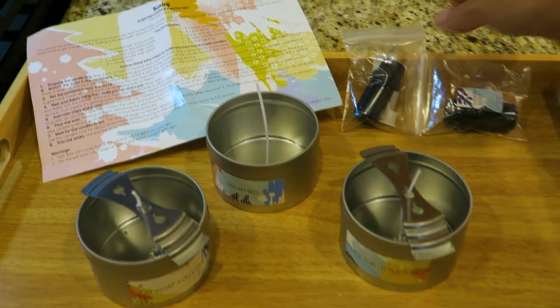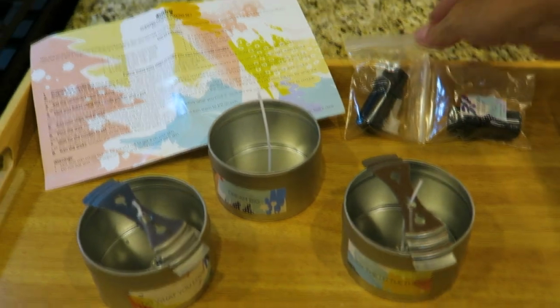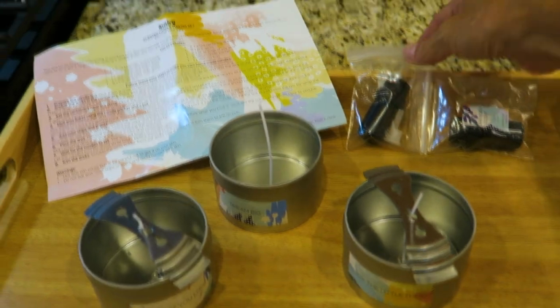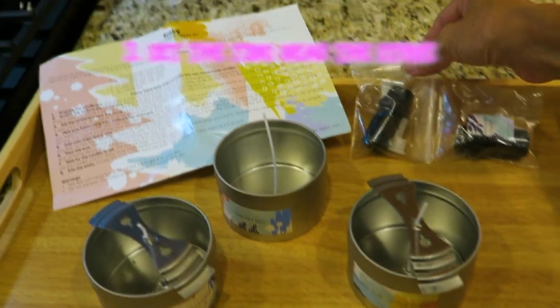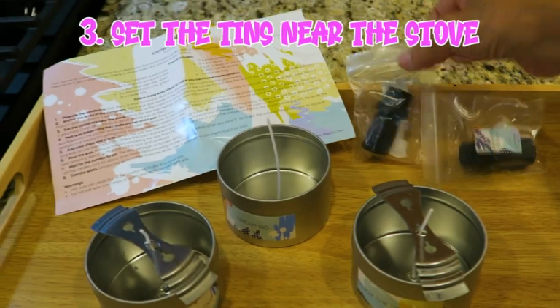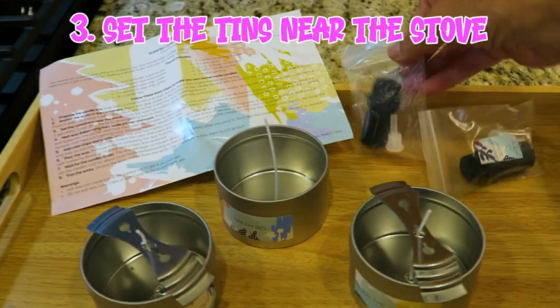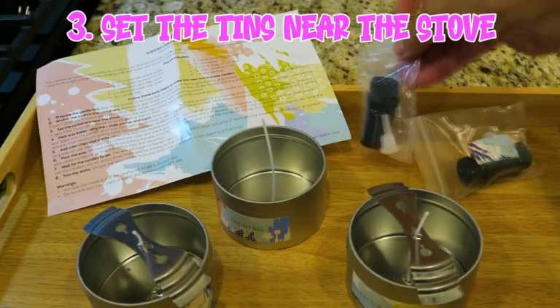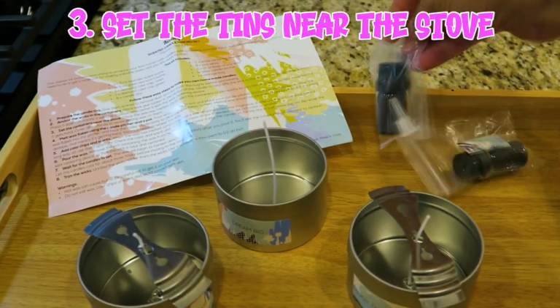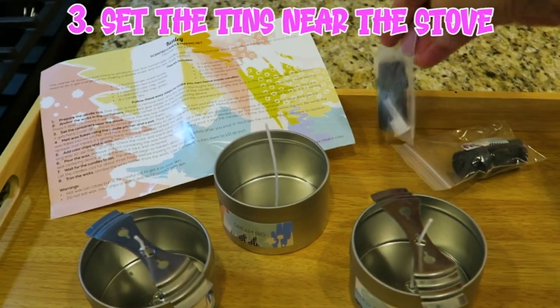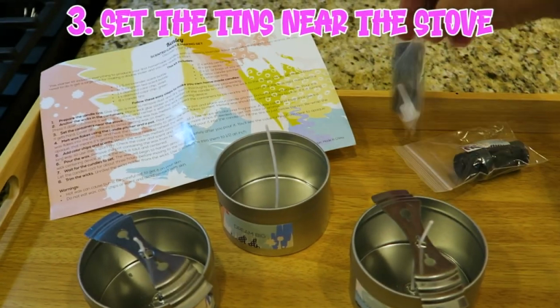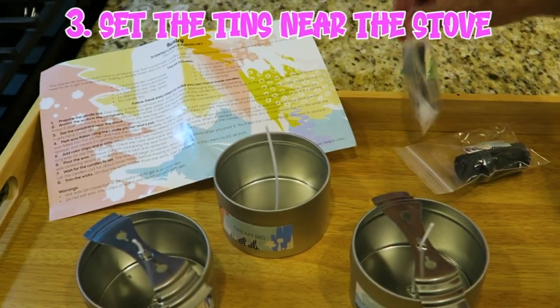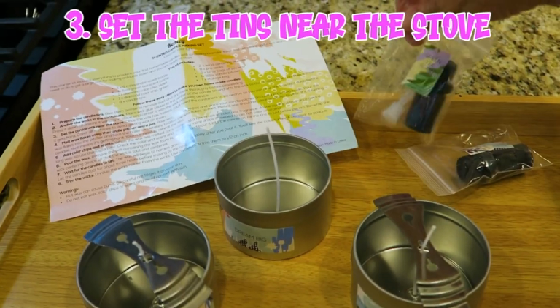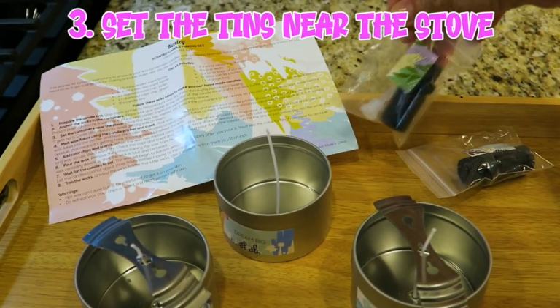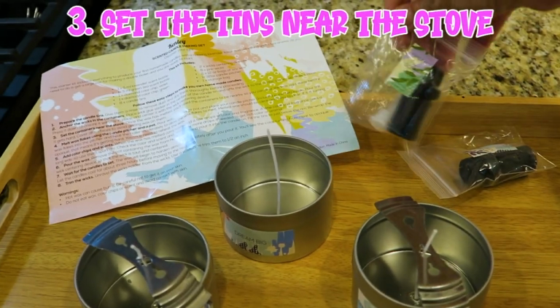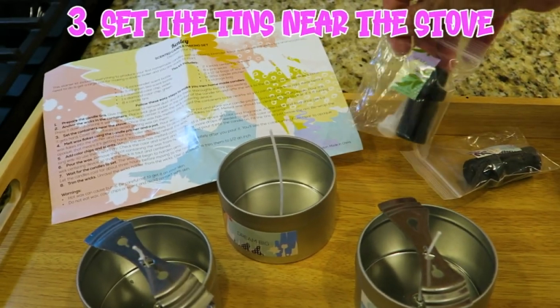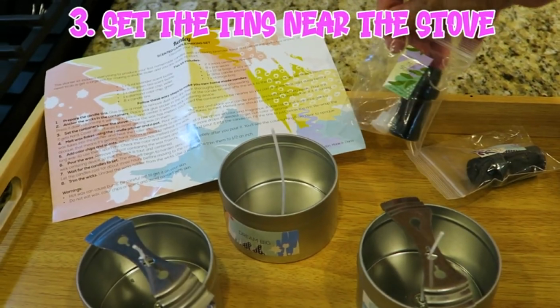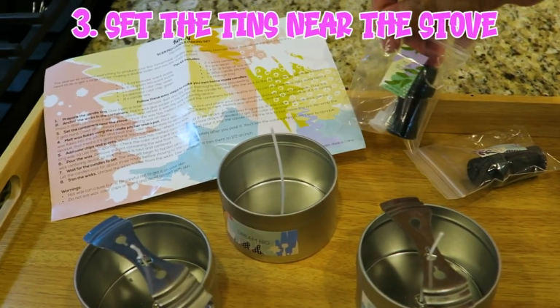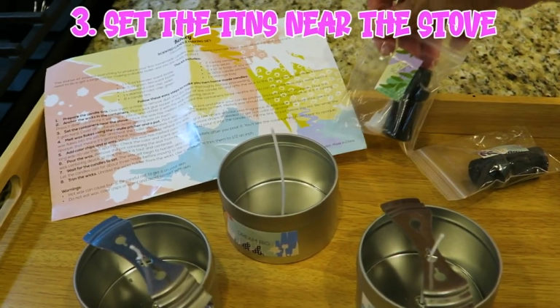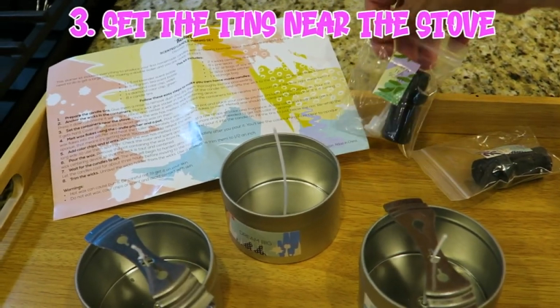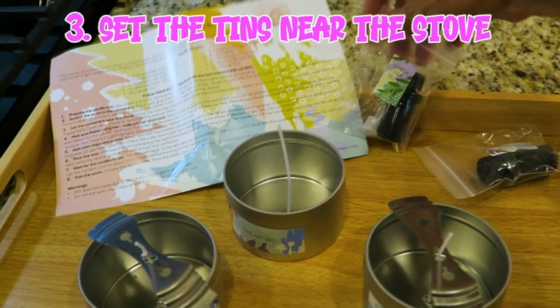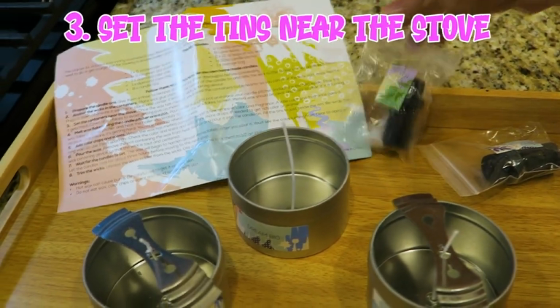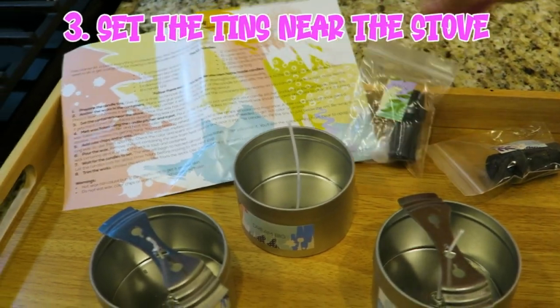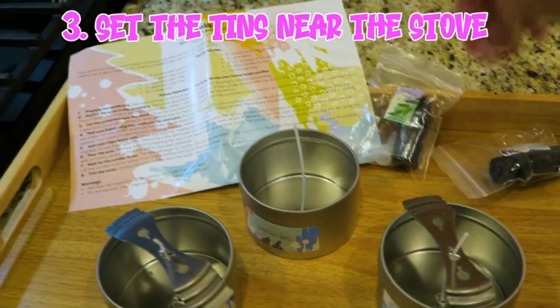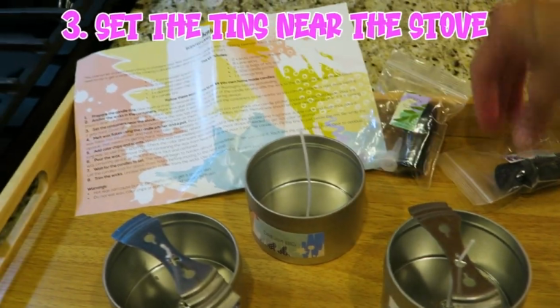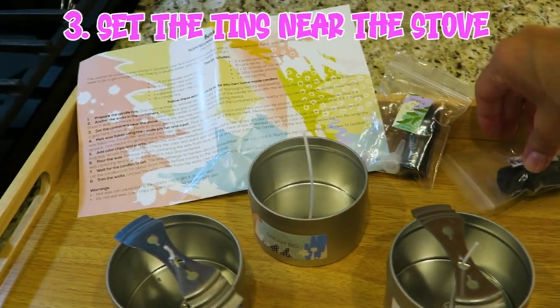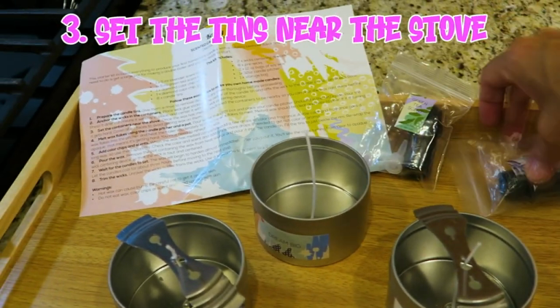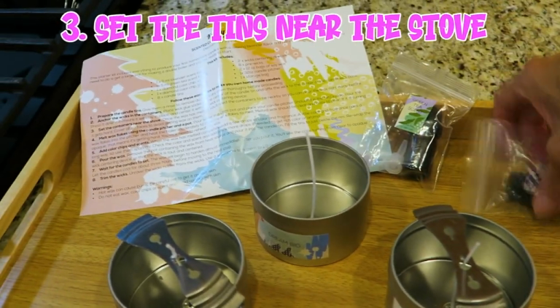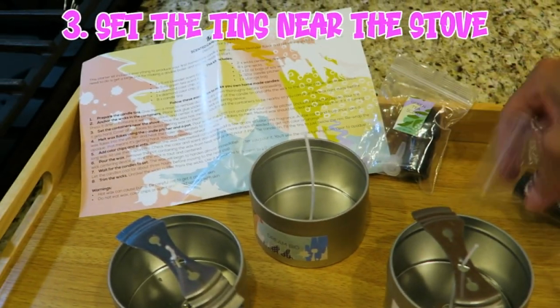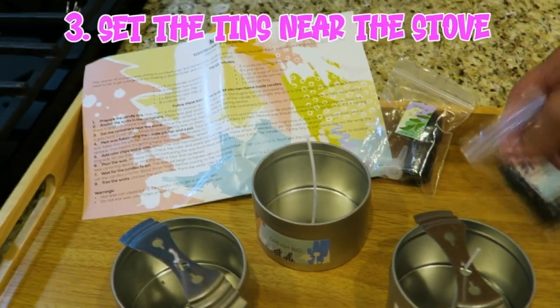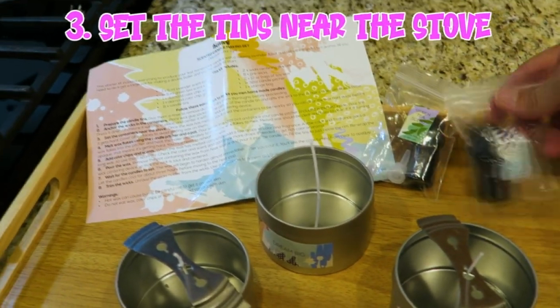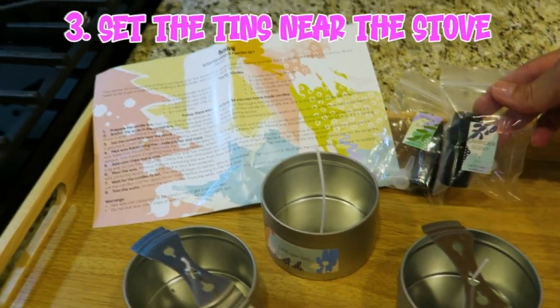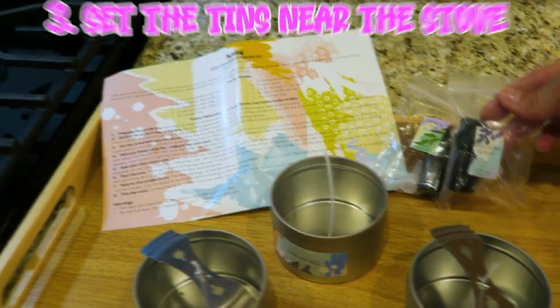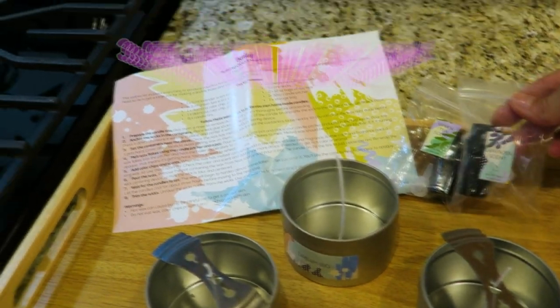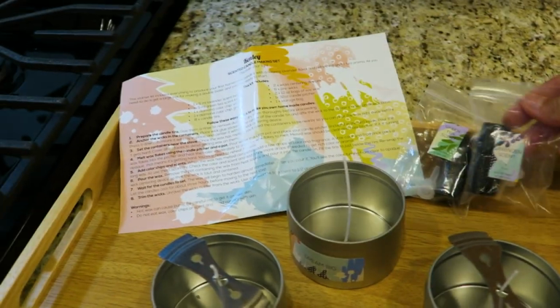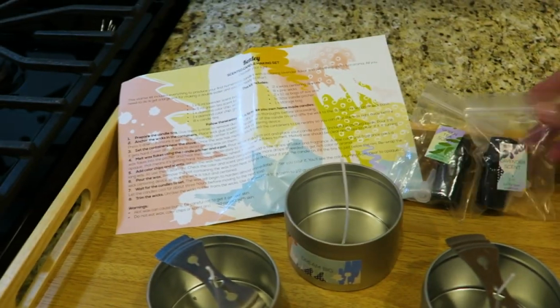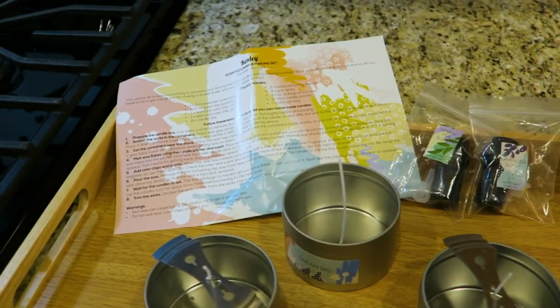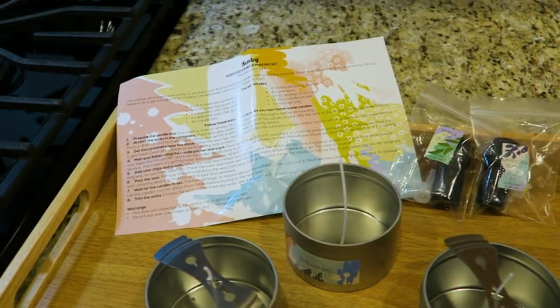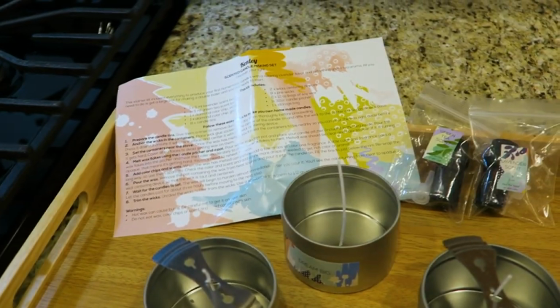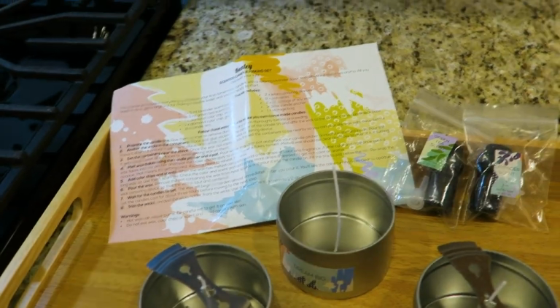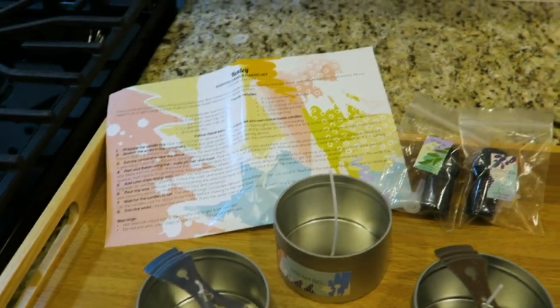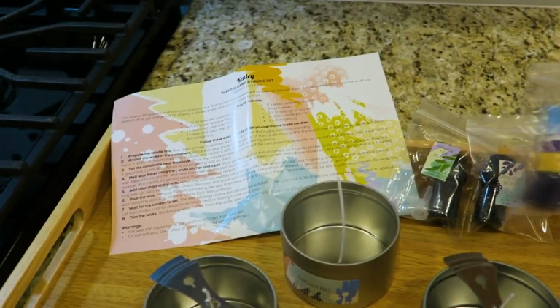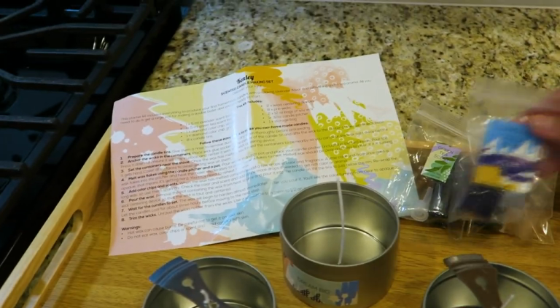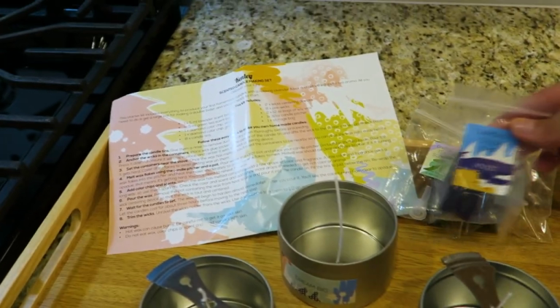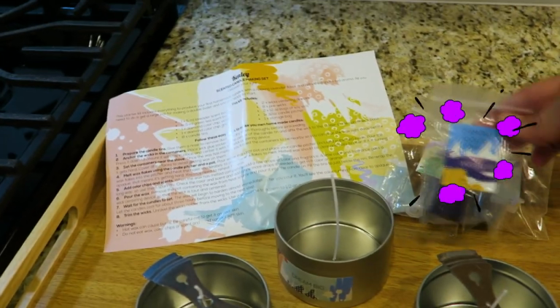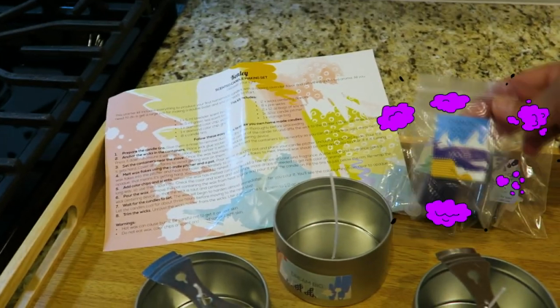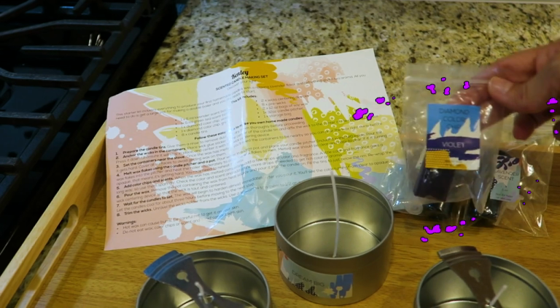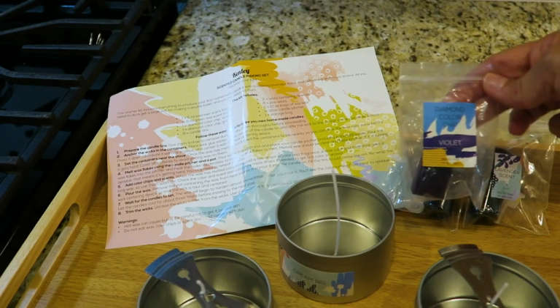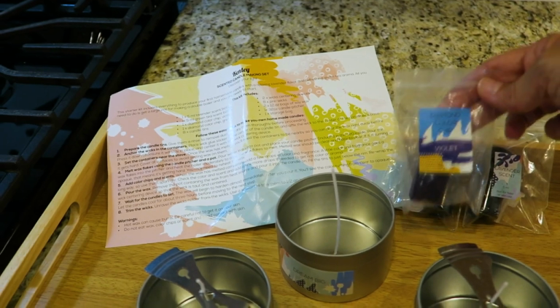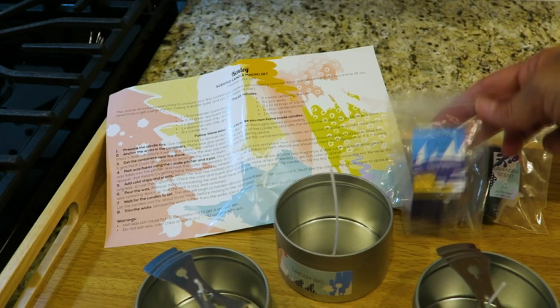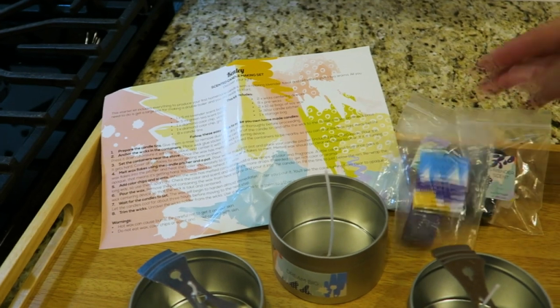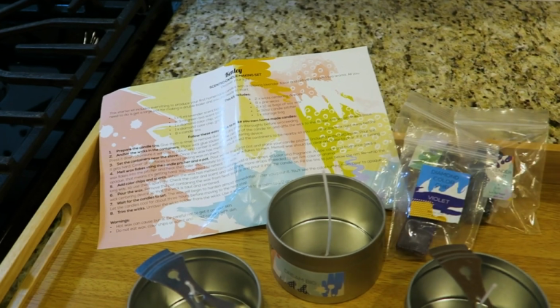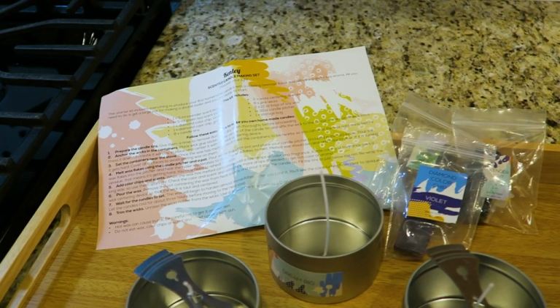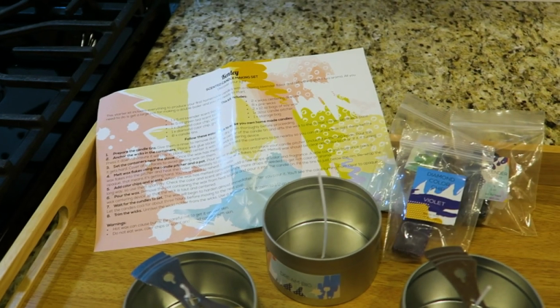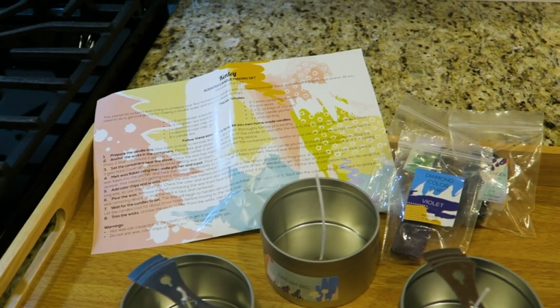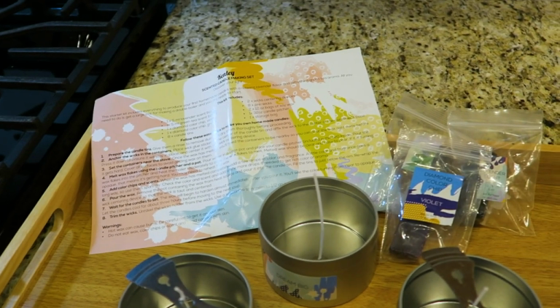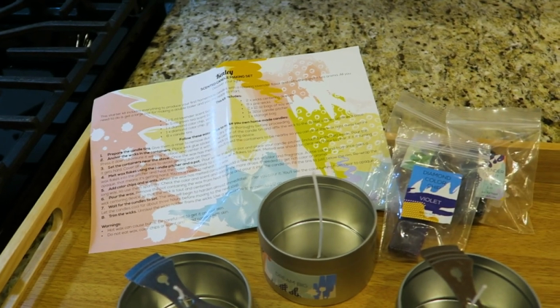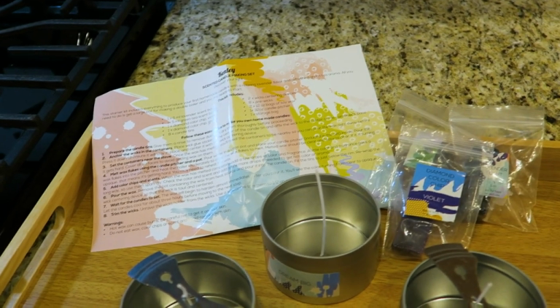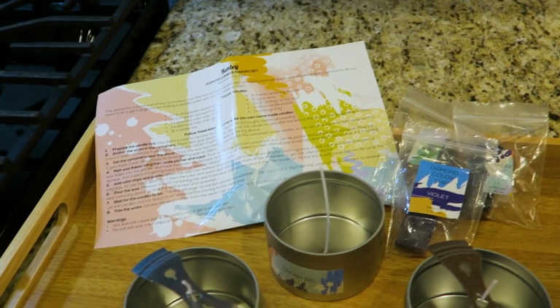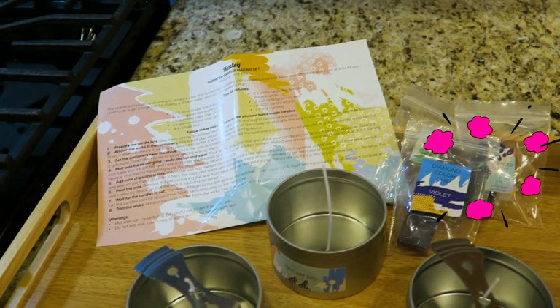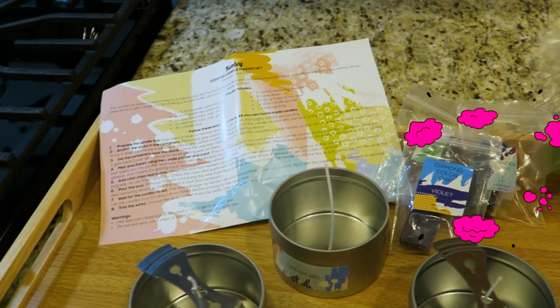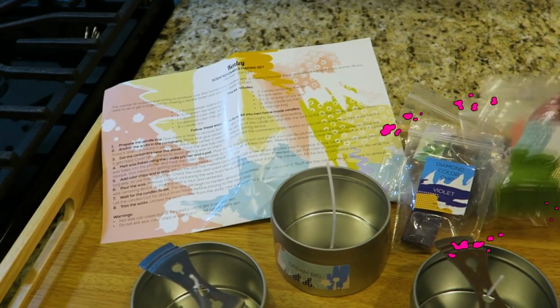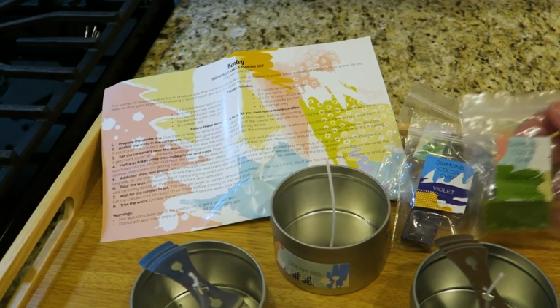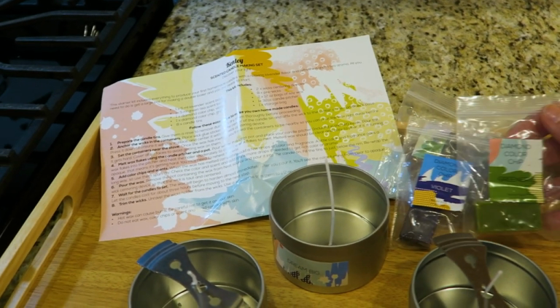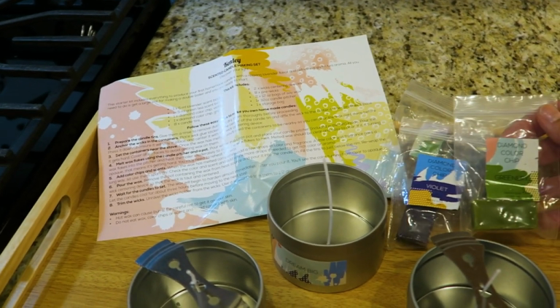I've got the tins ready next to the stove along with our wax dye and the fragrances.